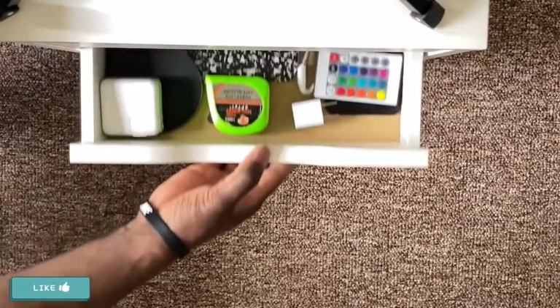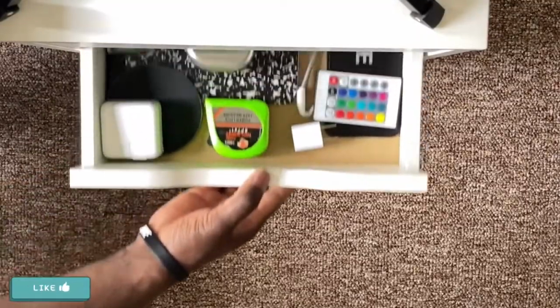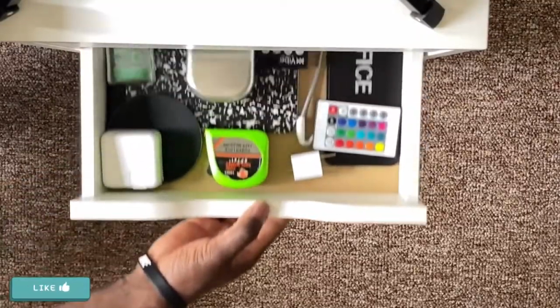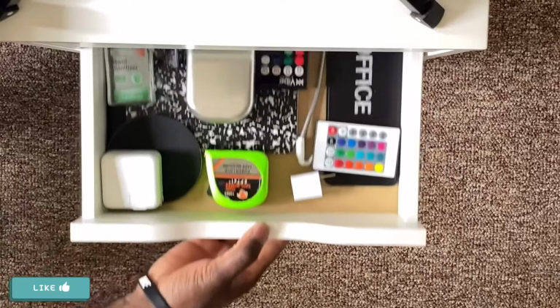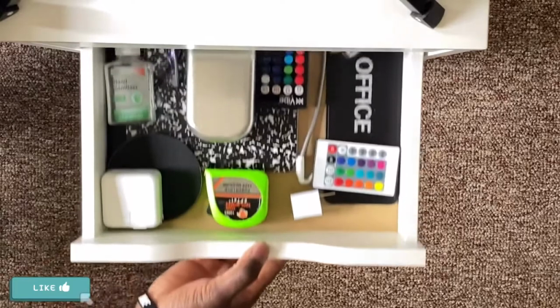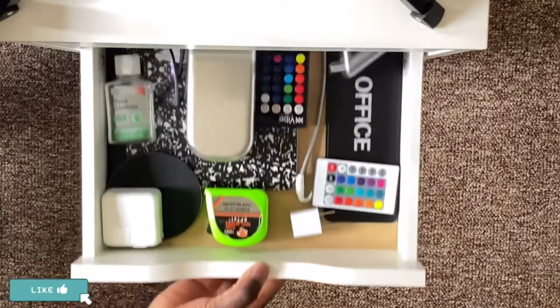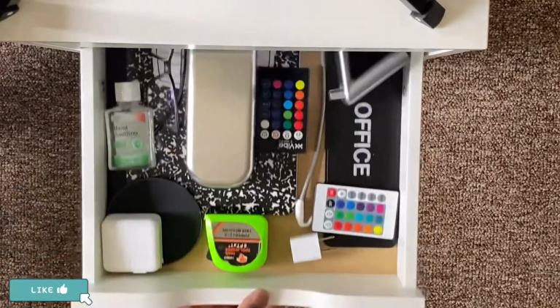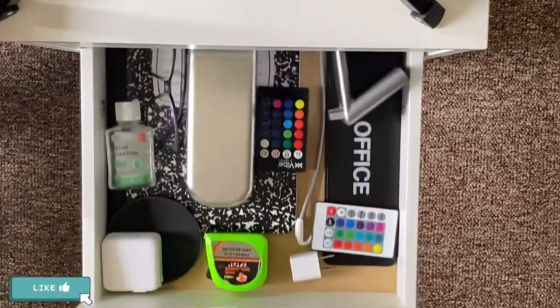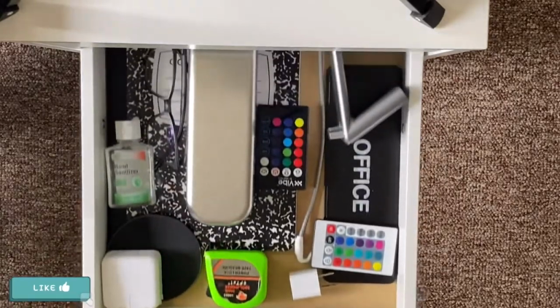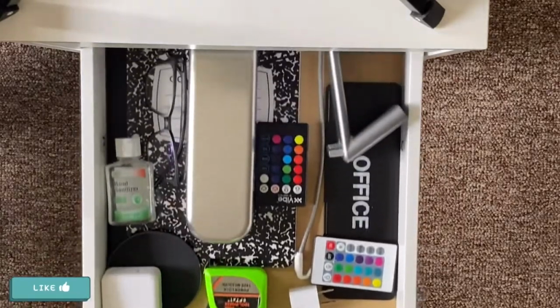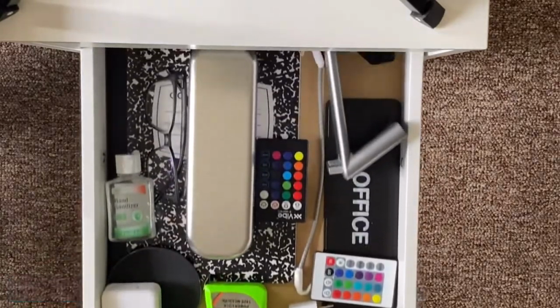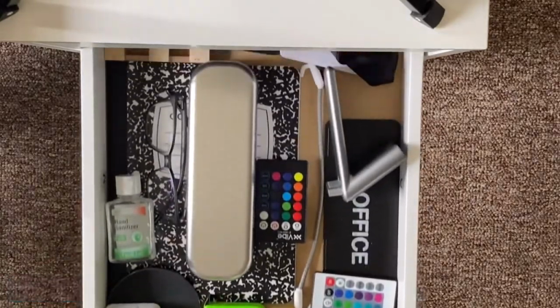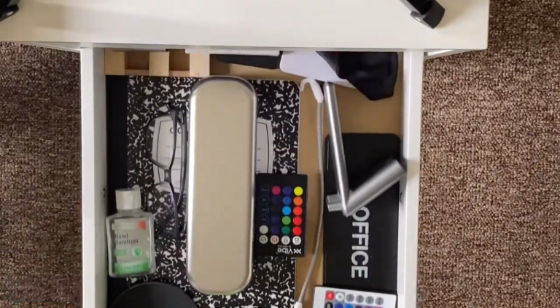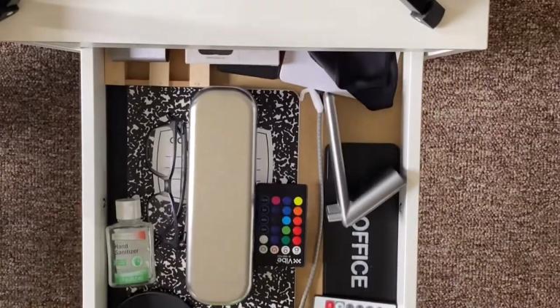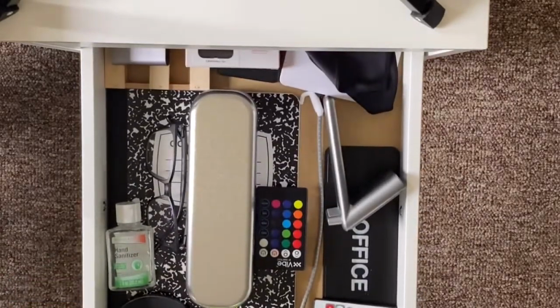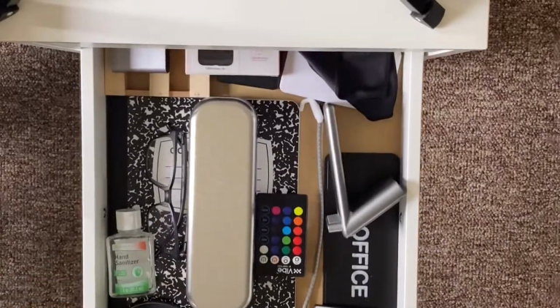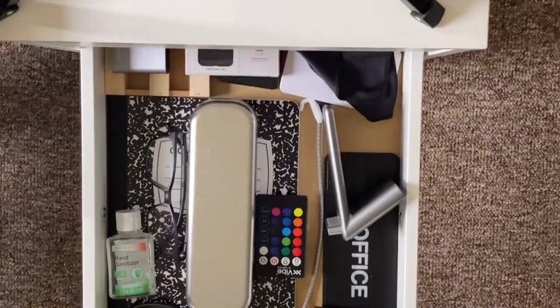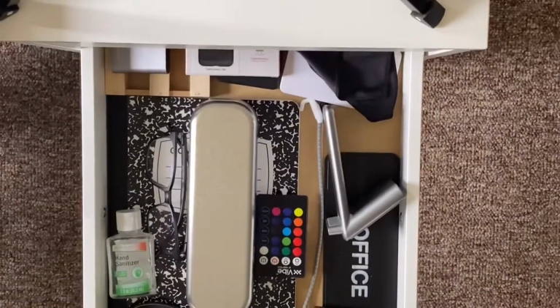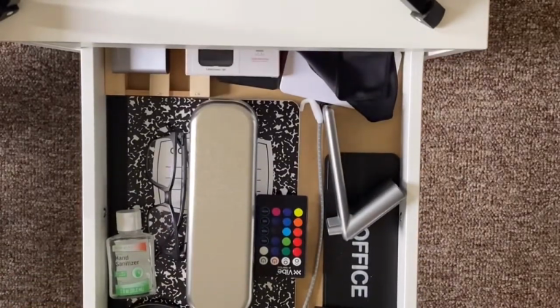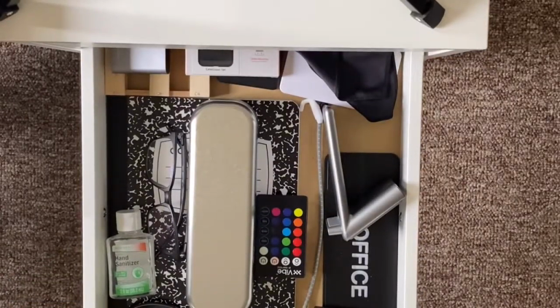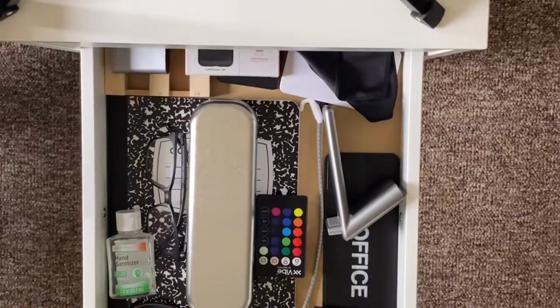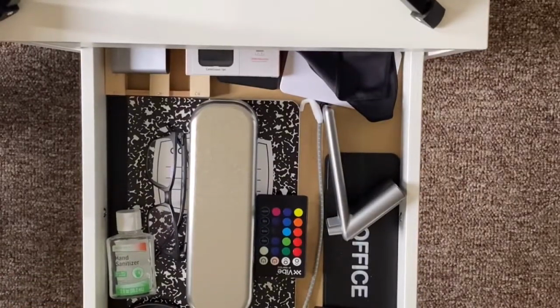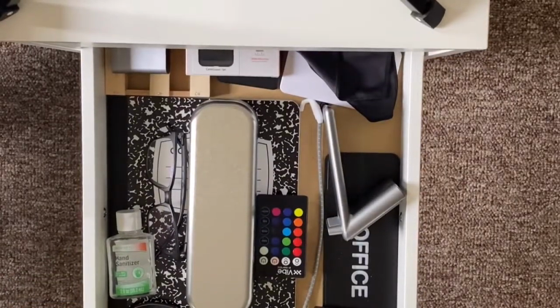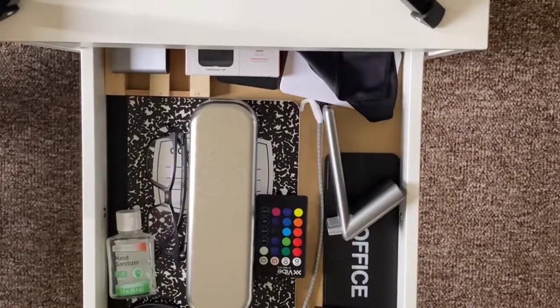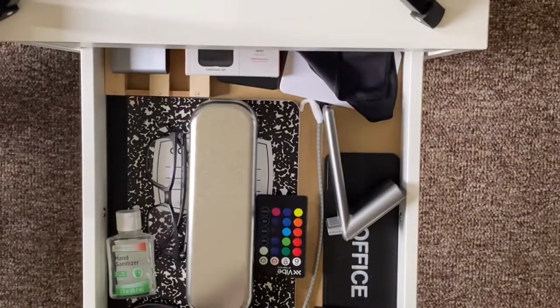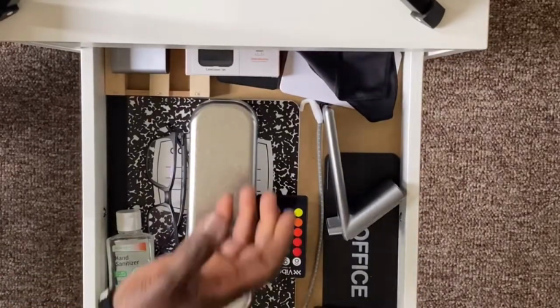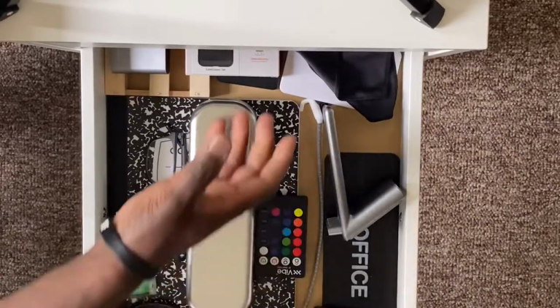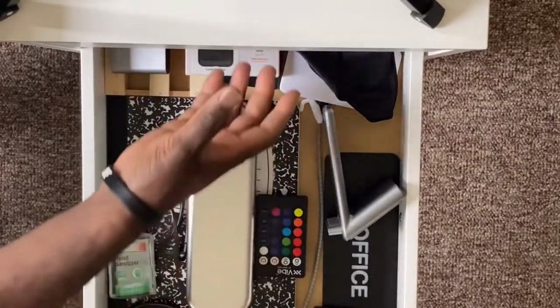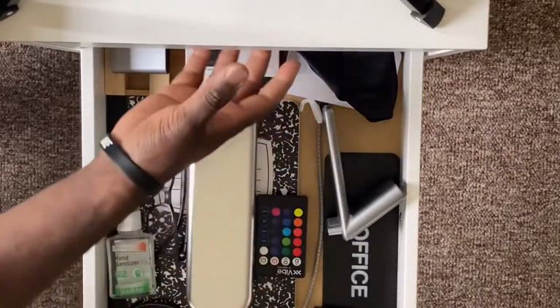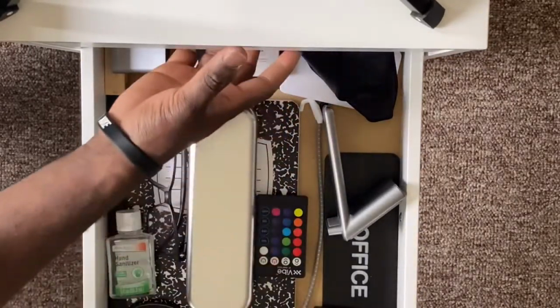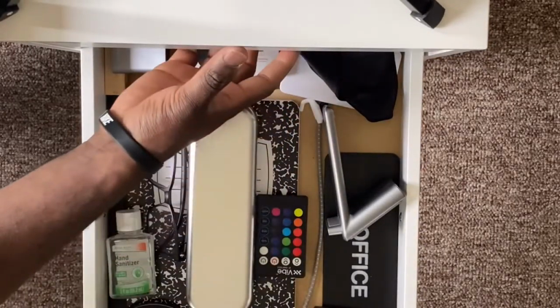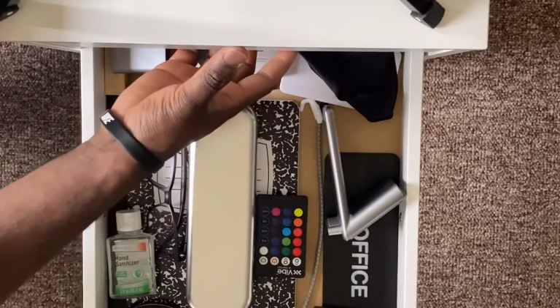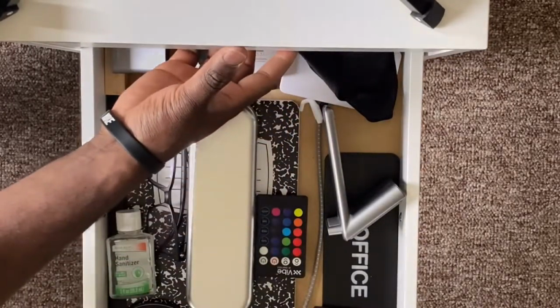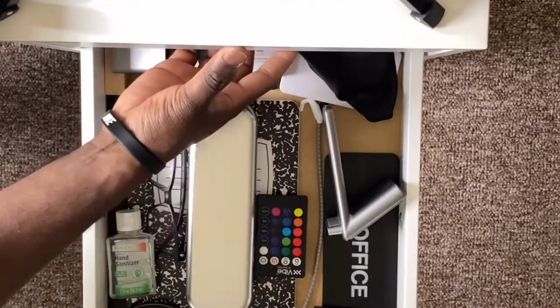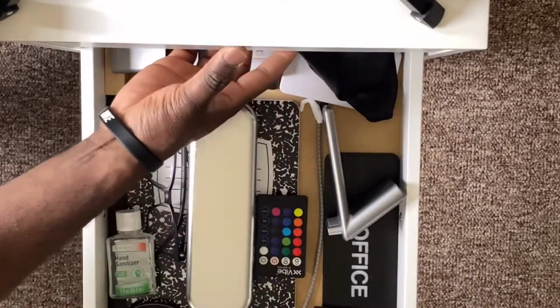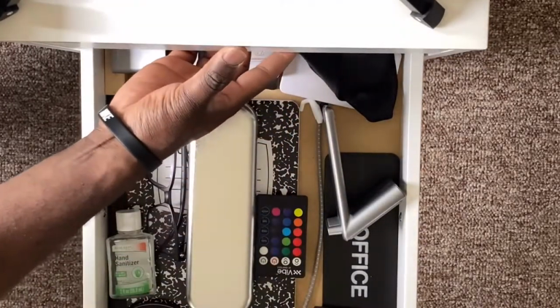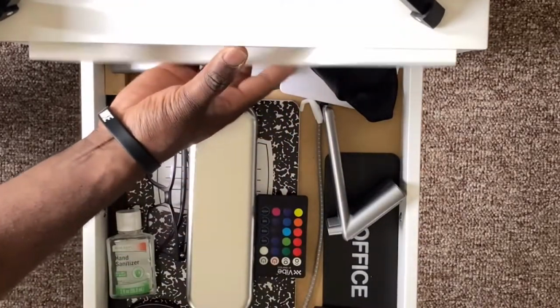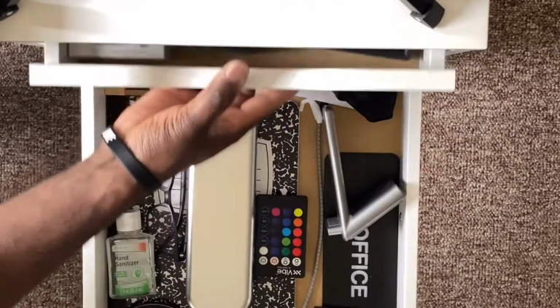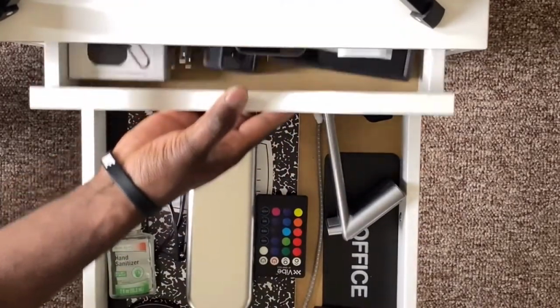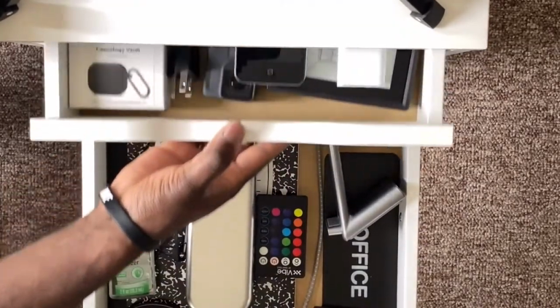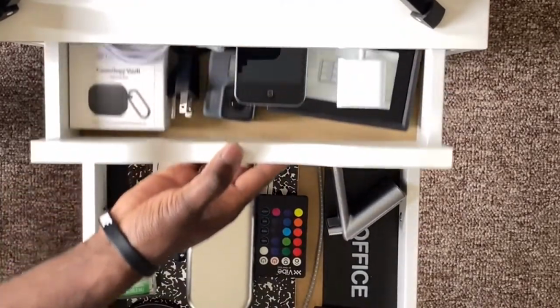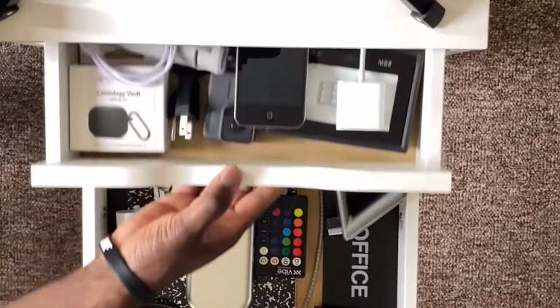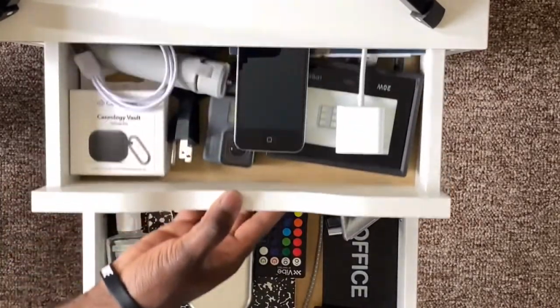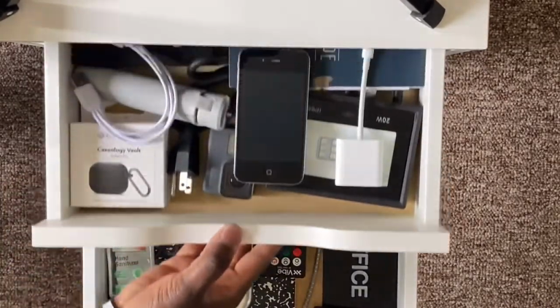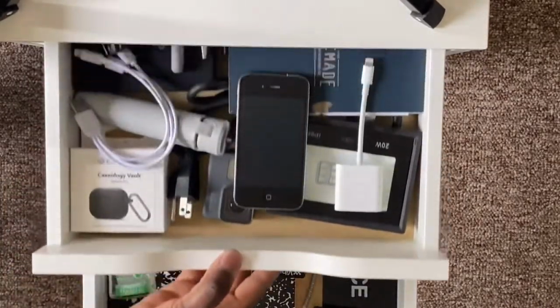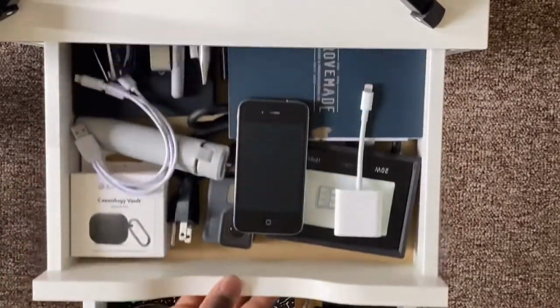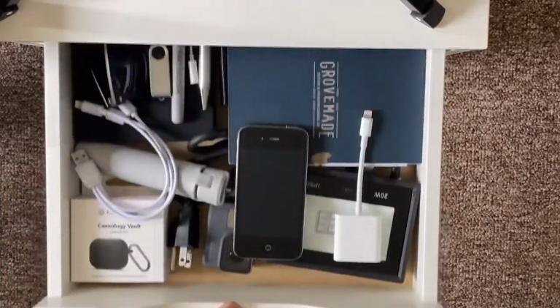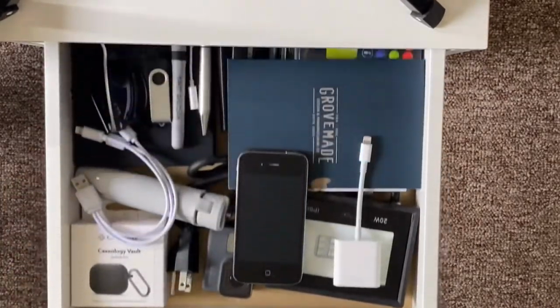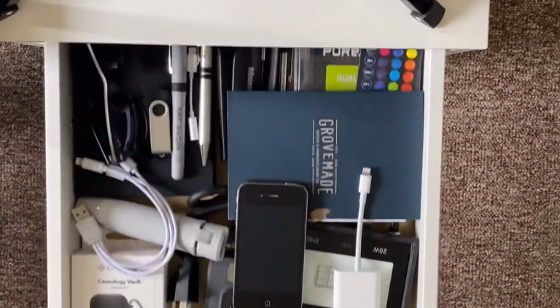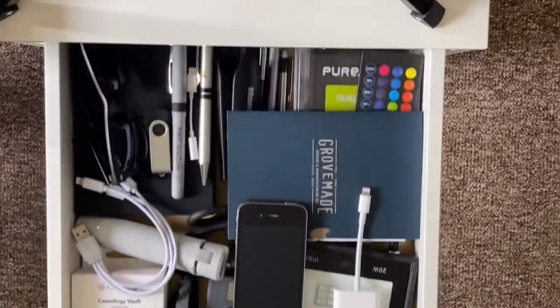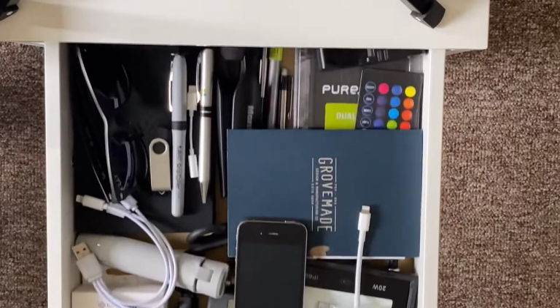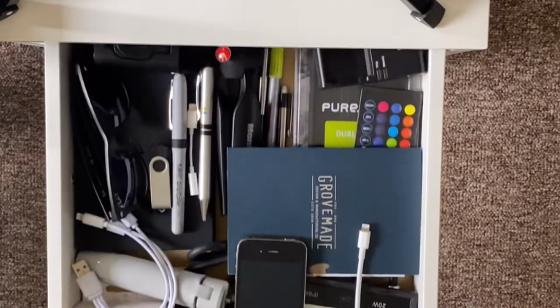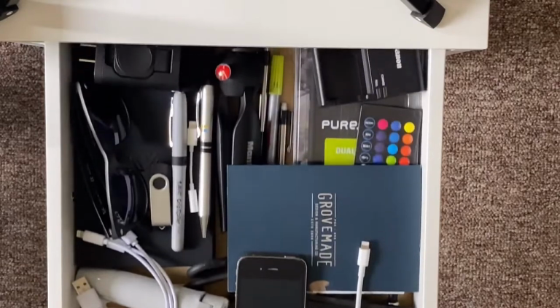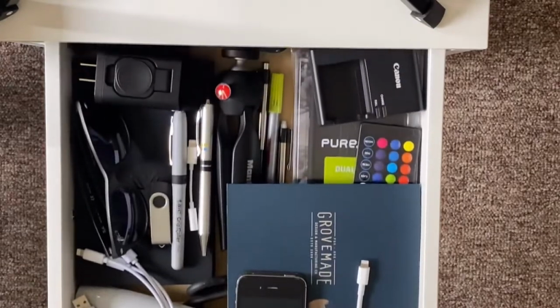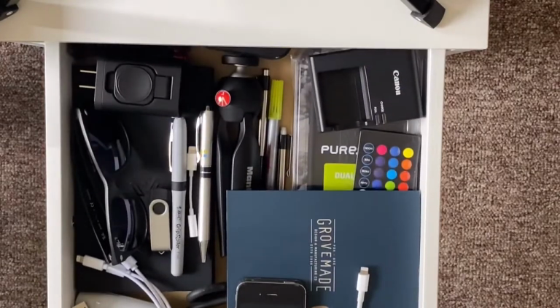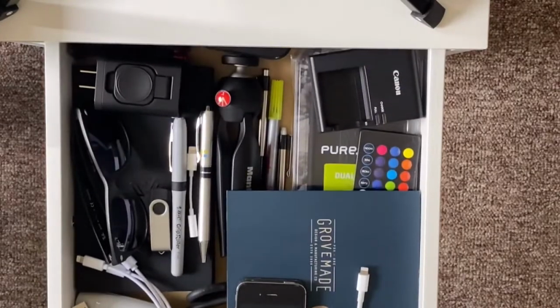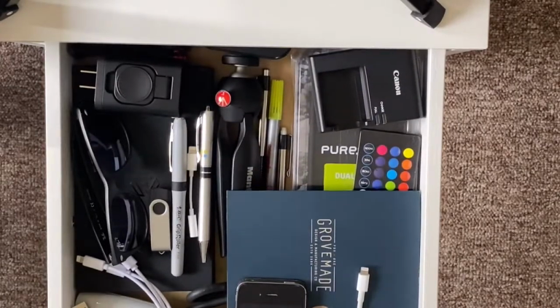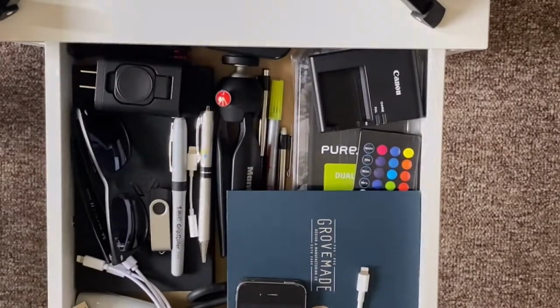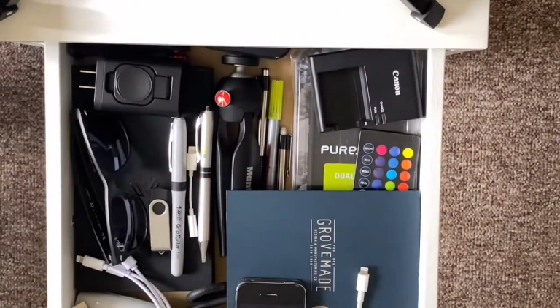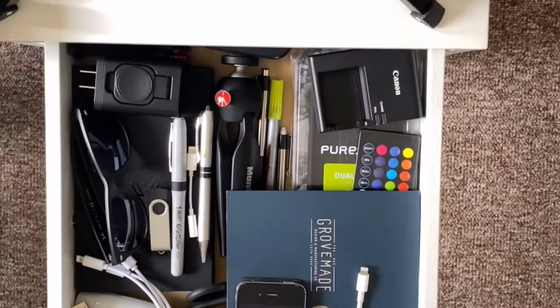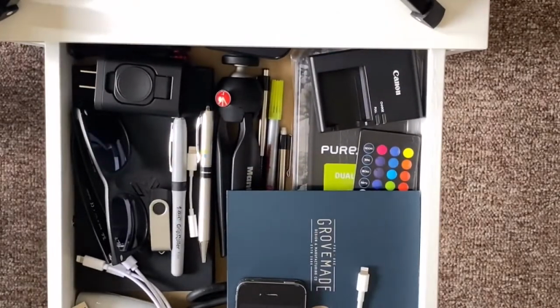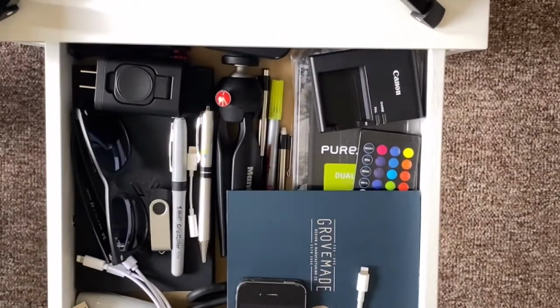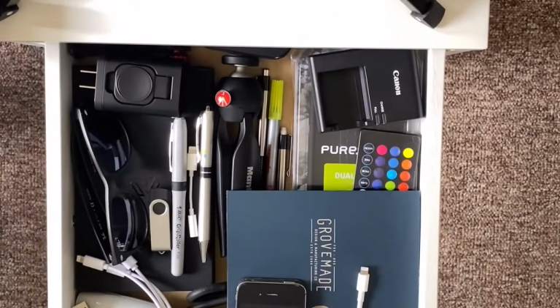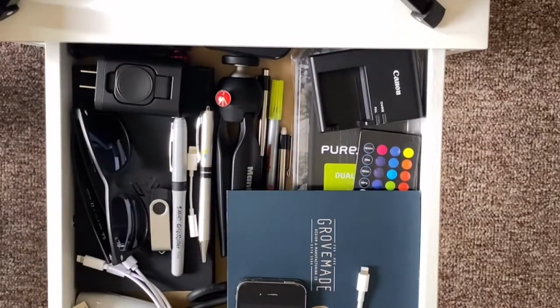Then I thought to myself, my Alex drawer is a mess. I wonder if this would help organize it — and would this fit?